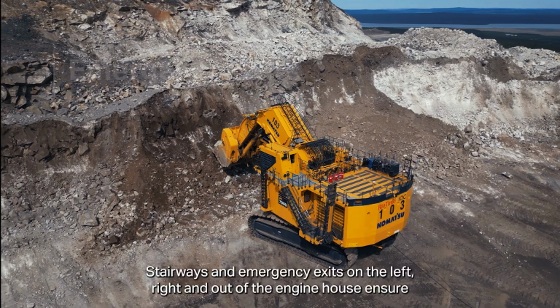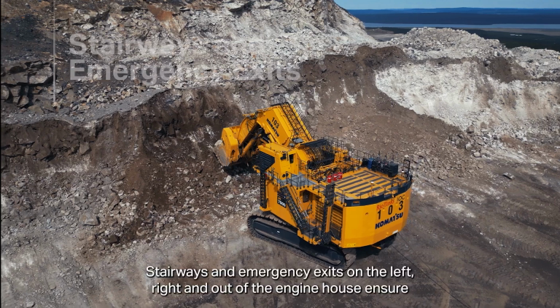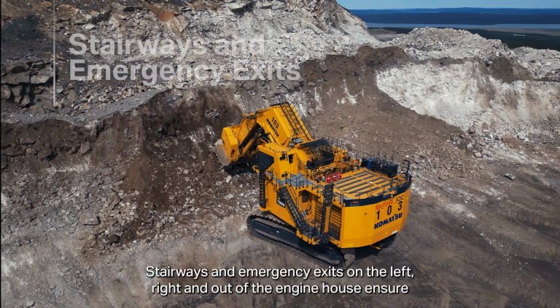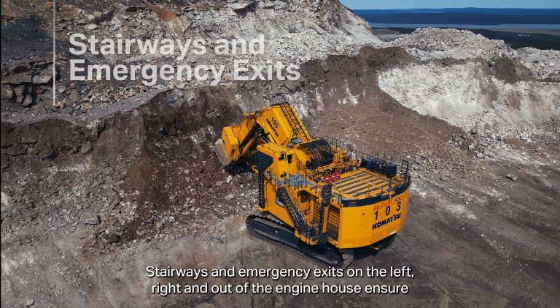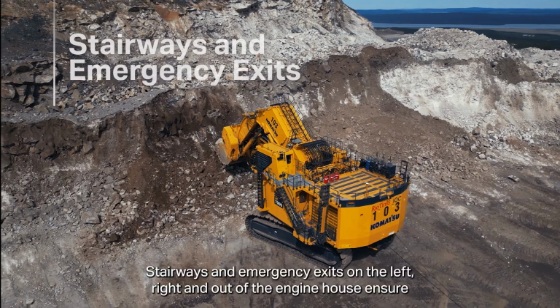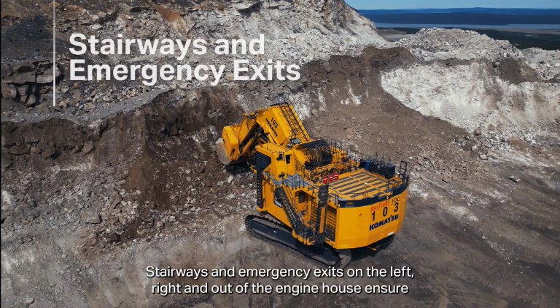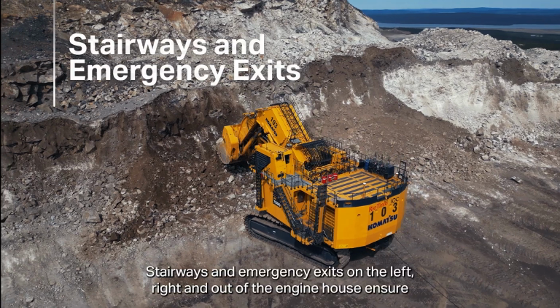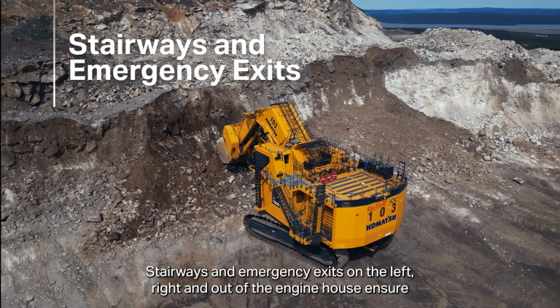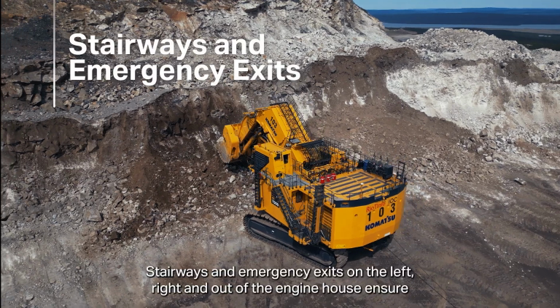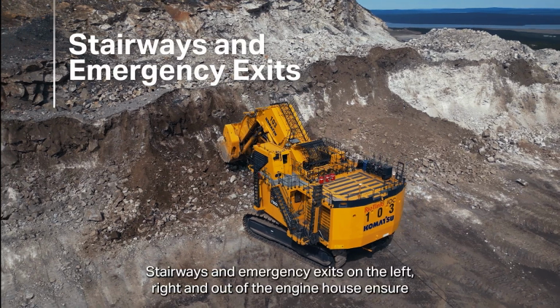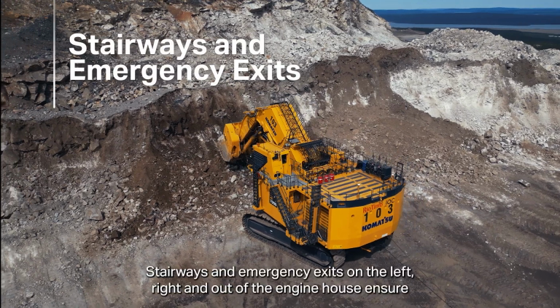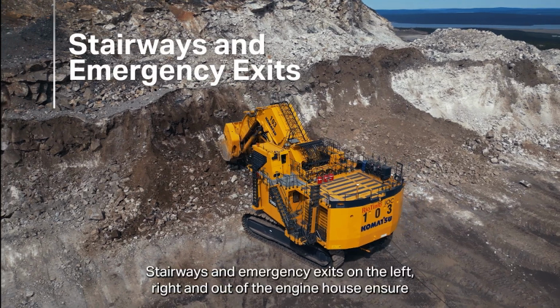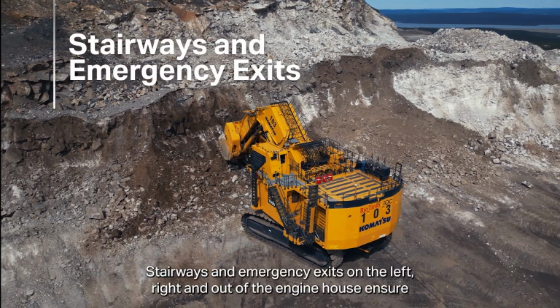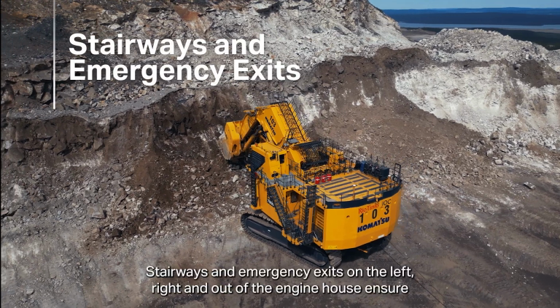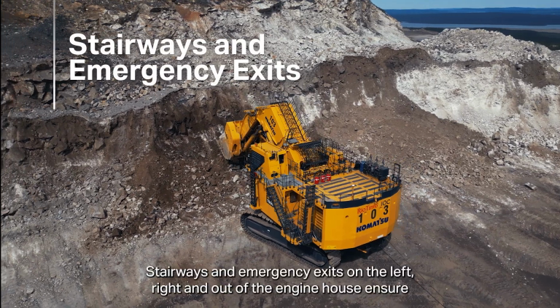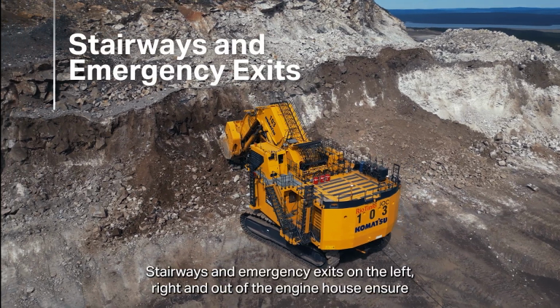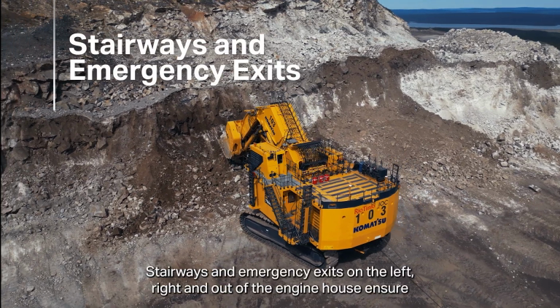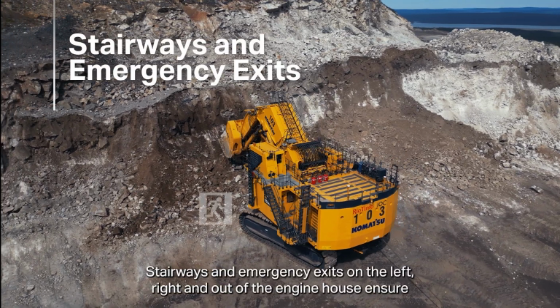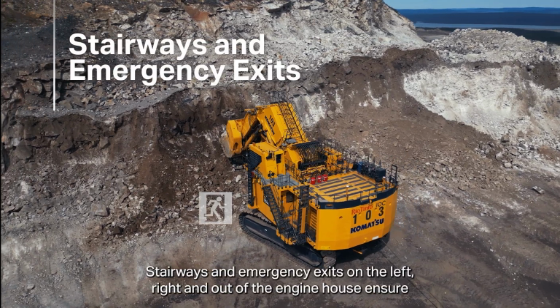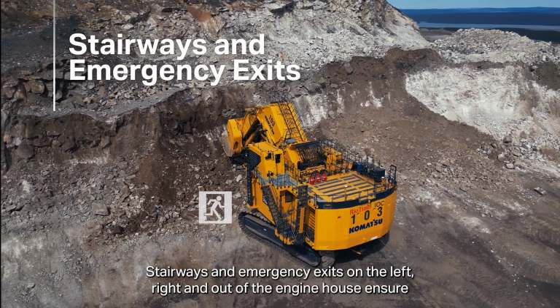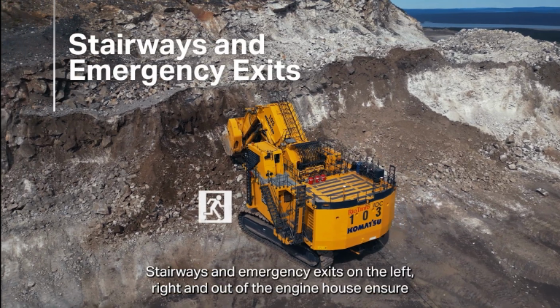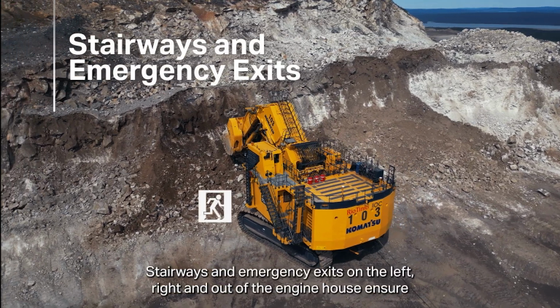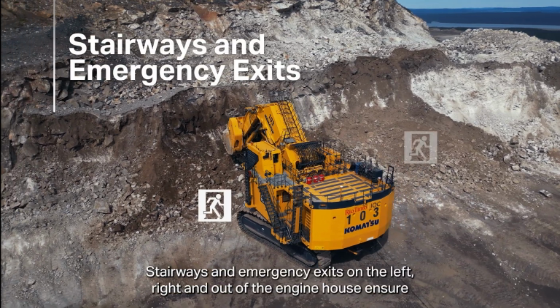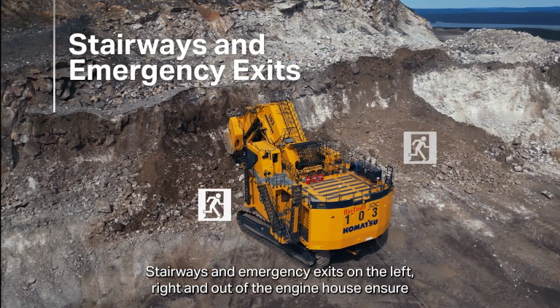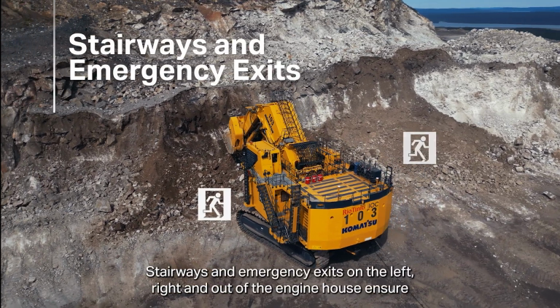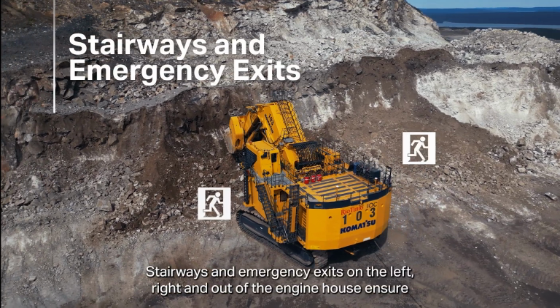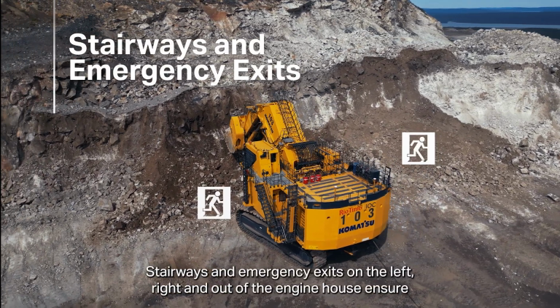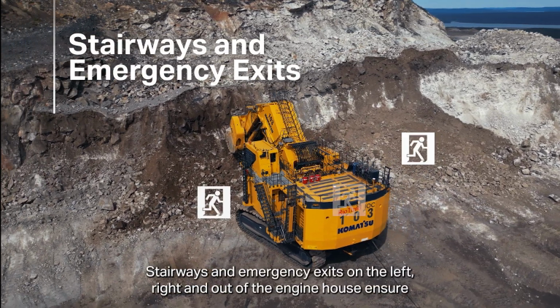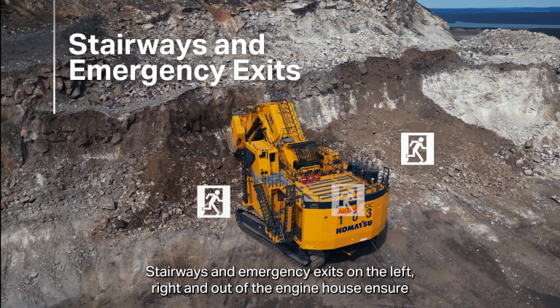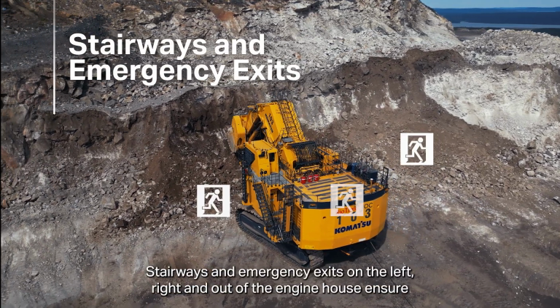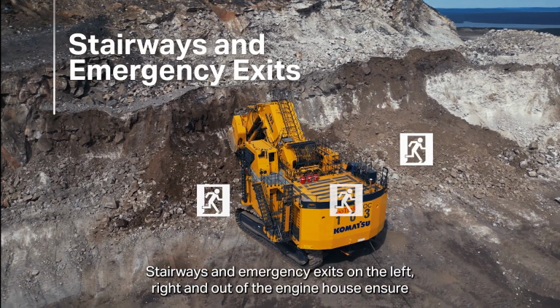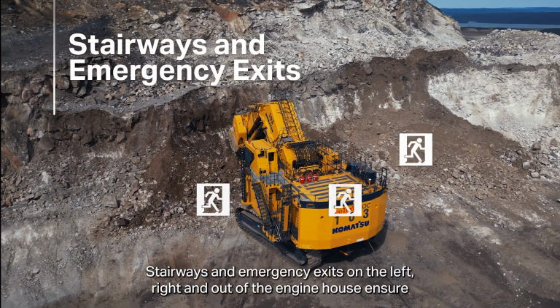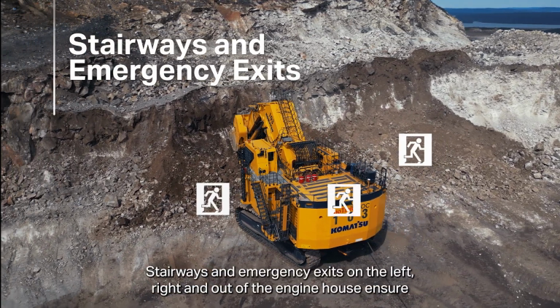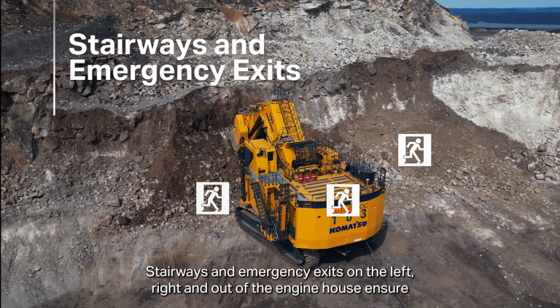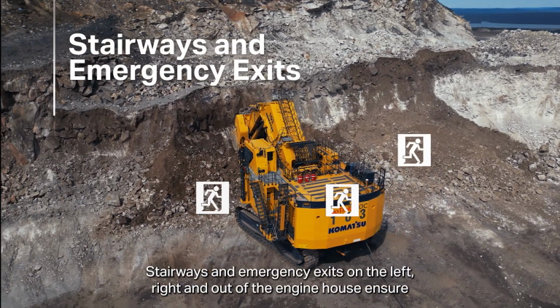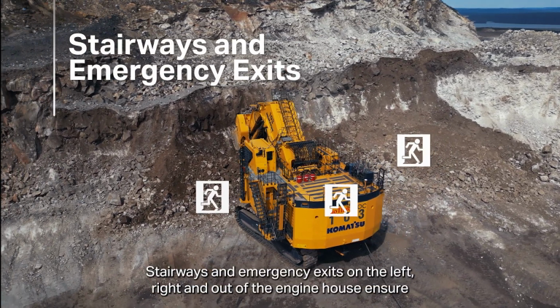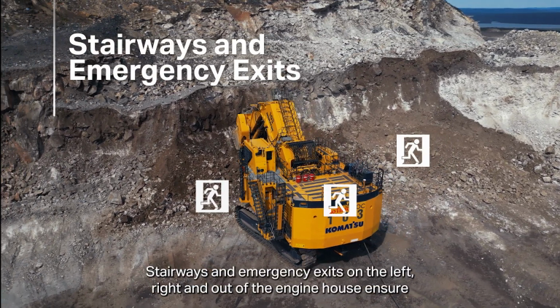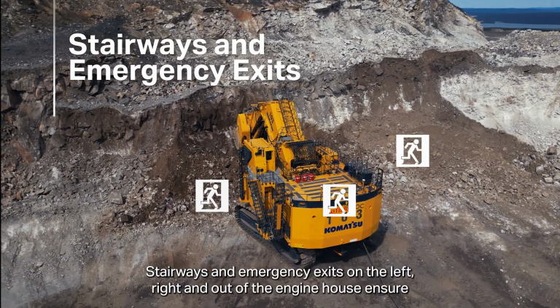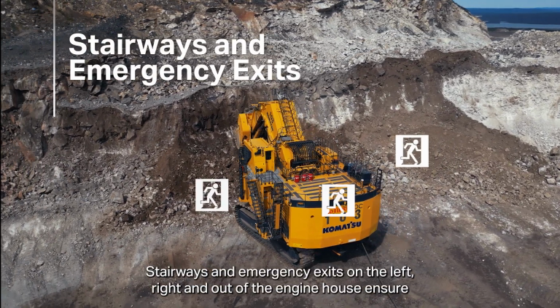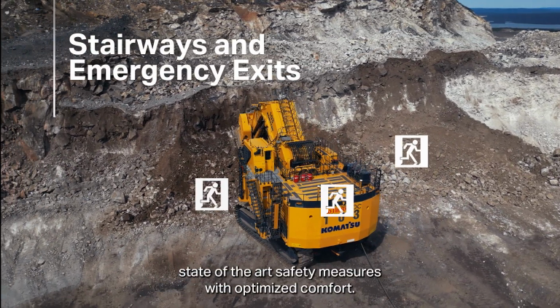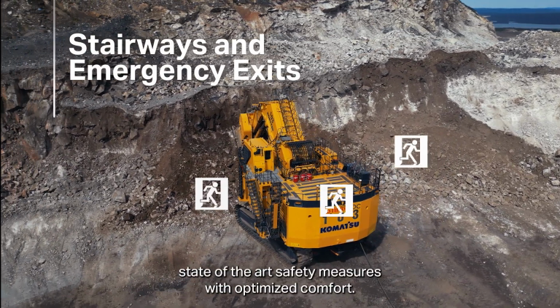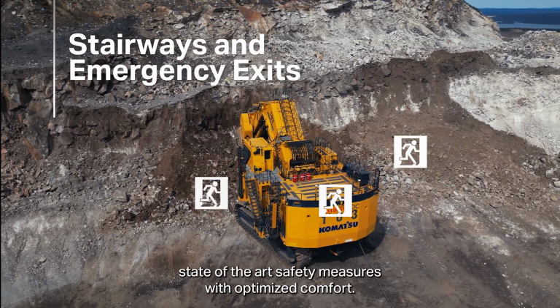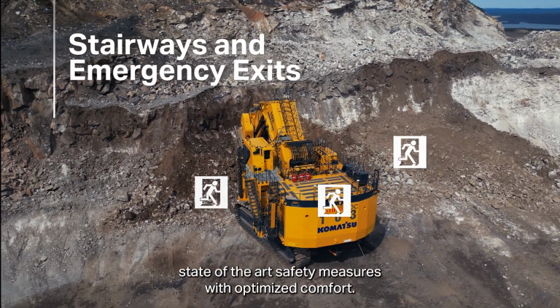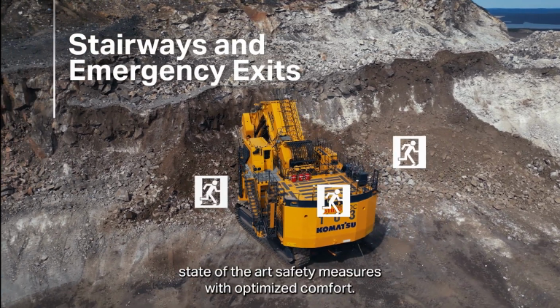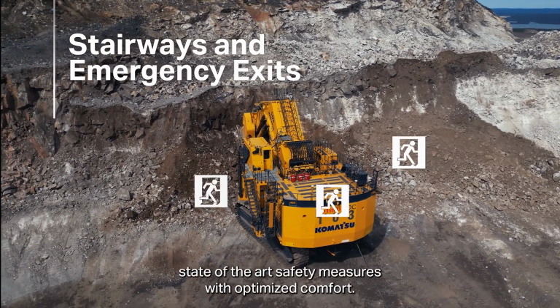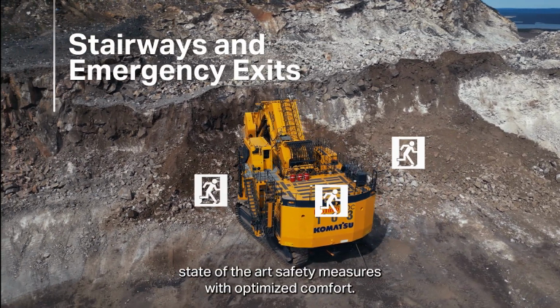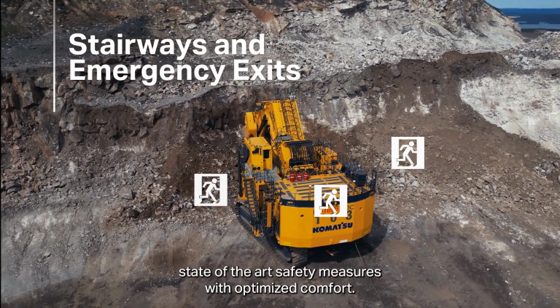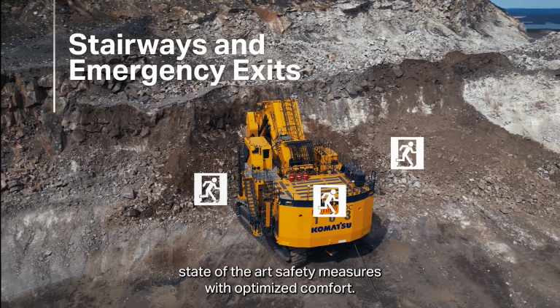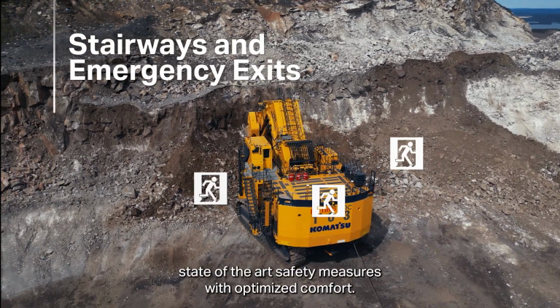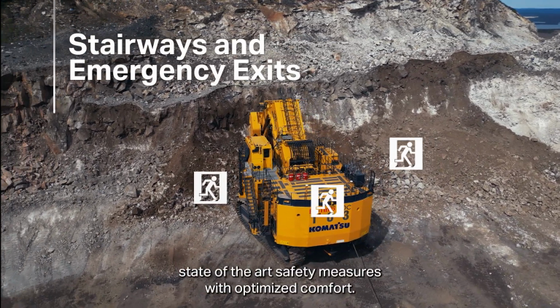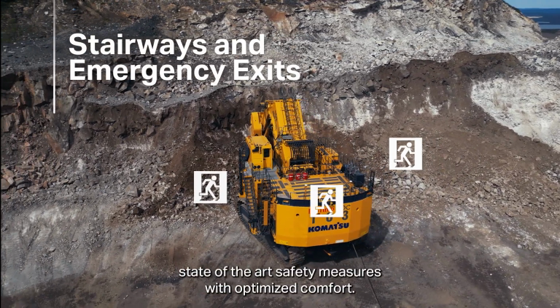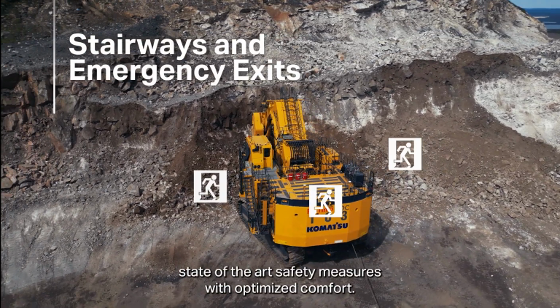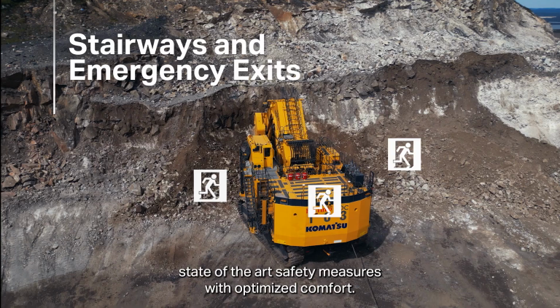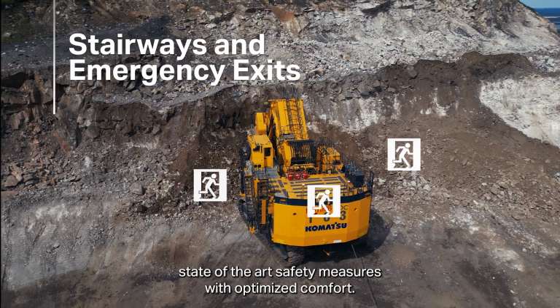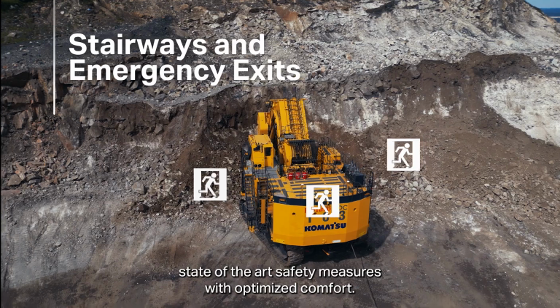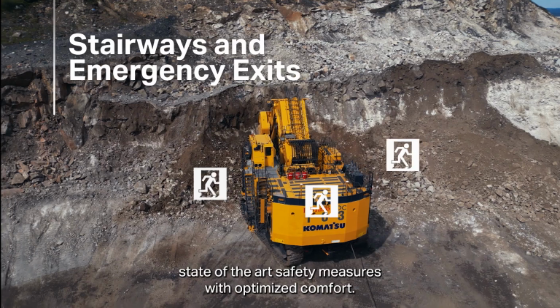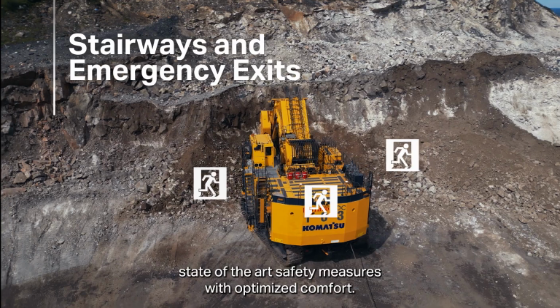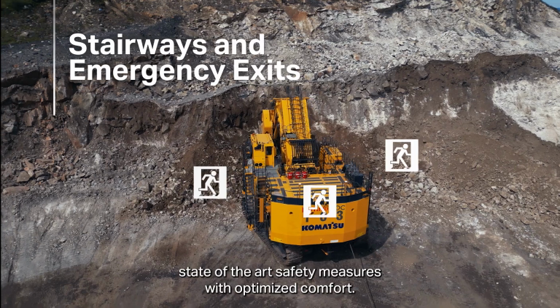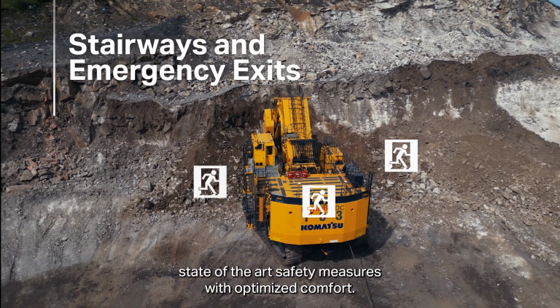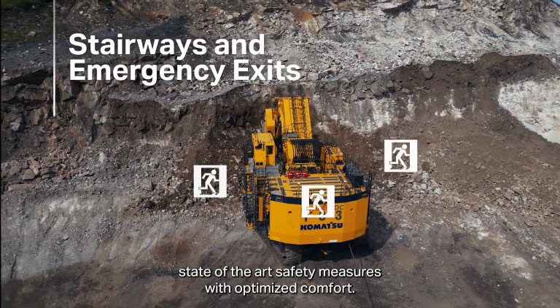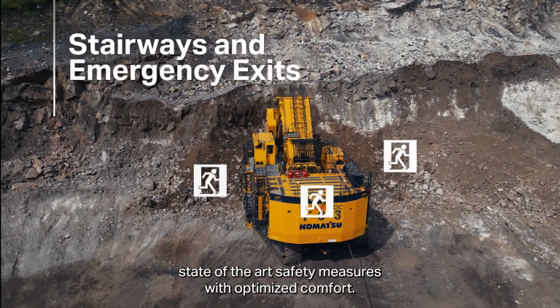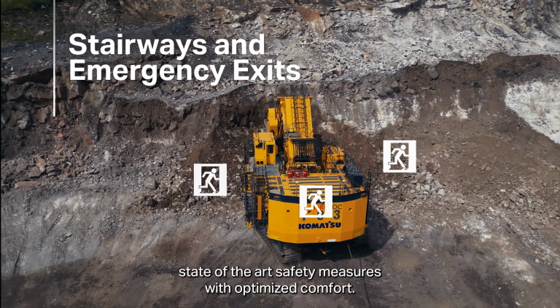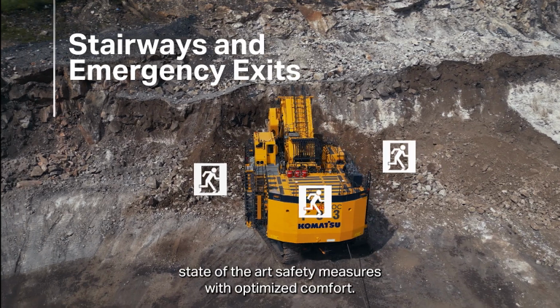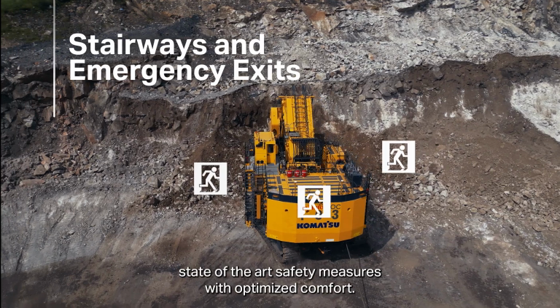Stairways and emergency exits on the left, right, and out of the engine house ensure state-of-the-art safety measures with optimized comfort.